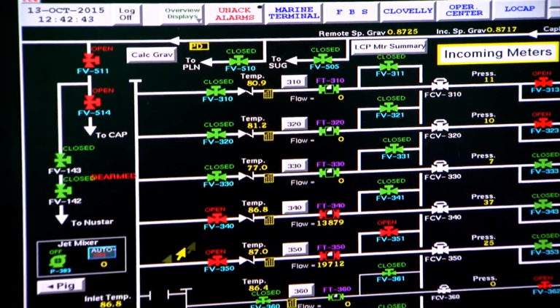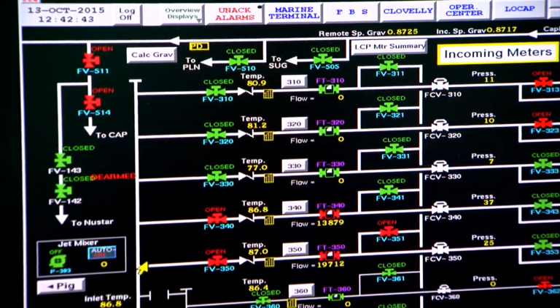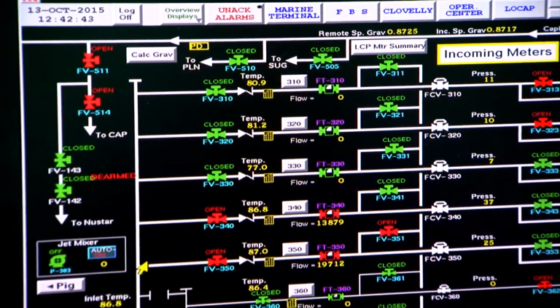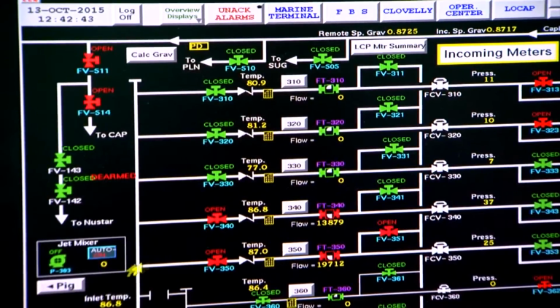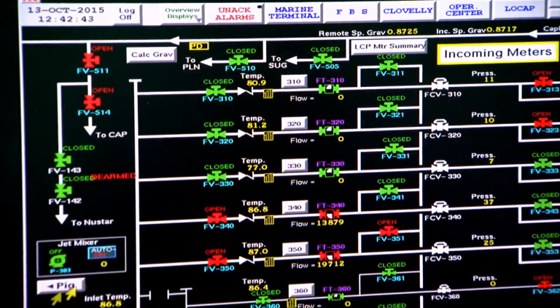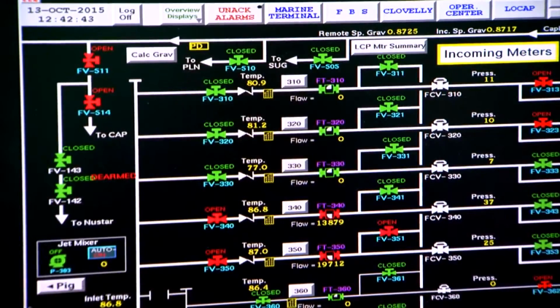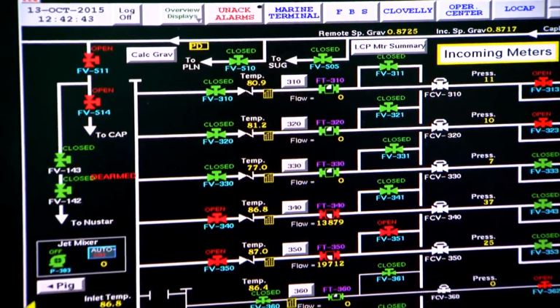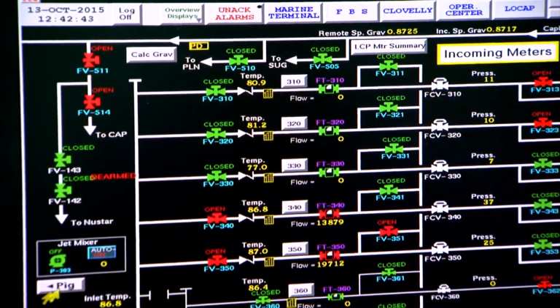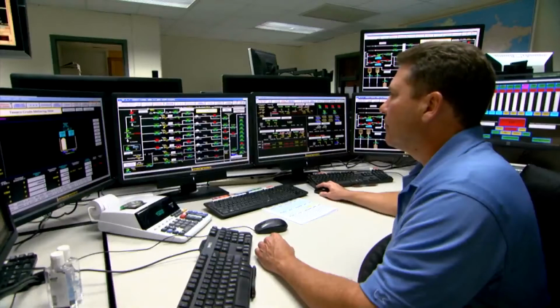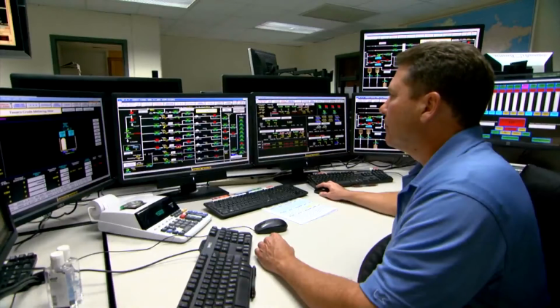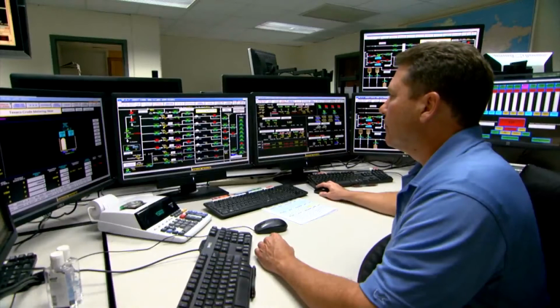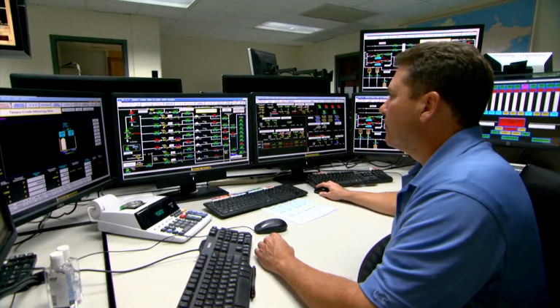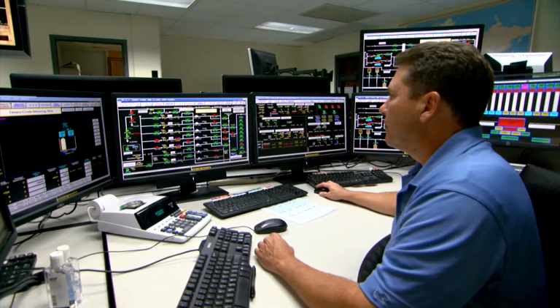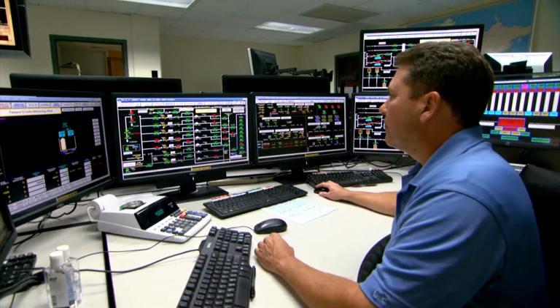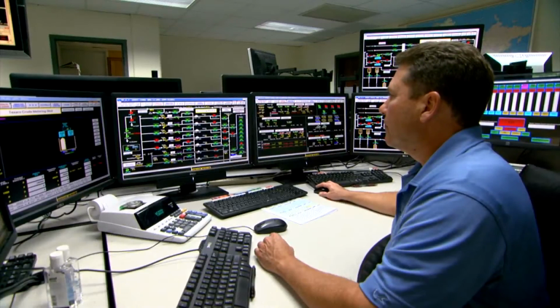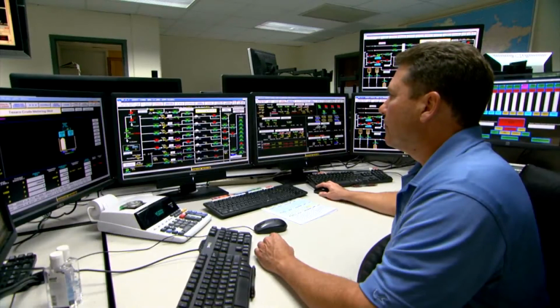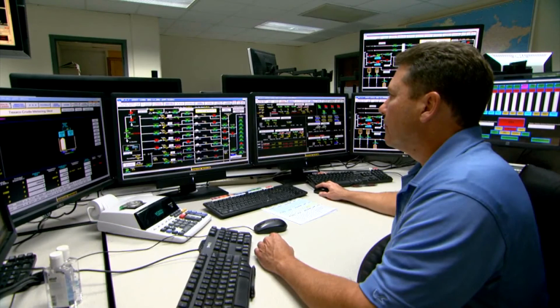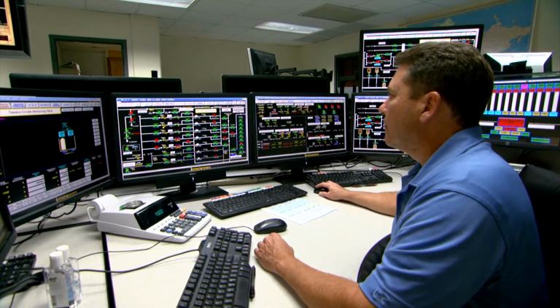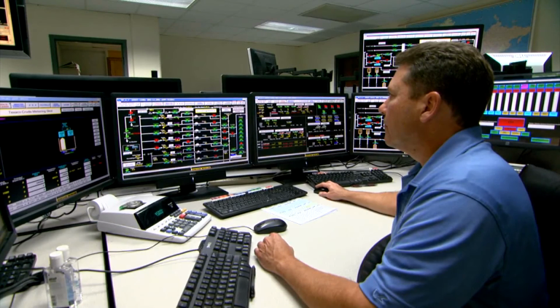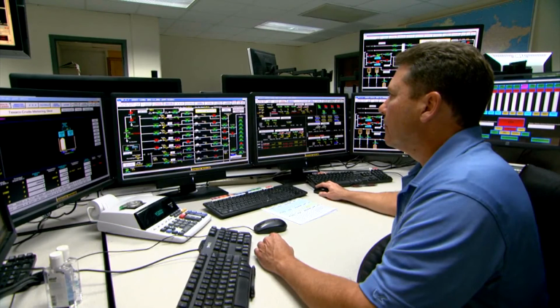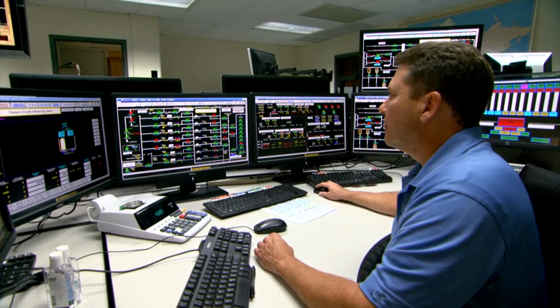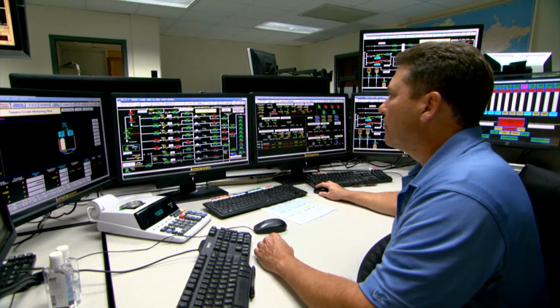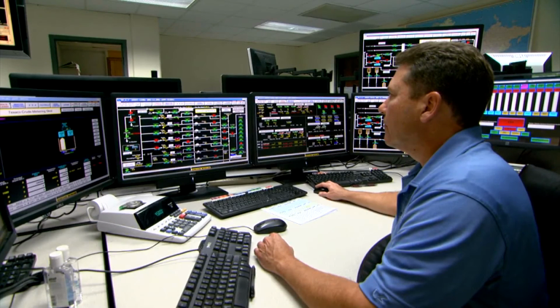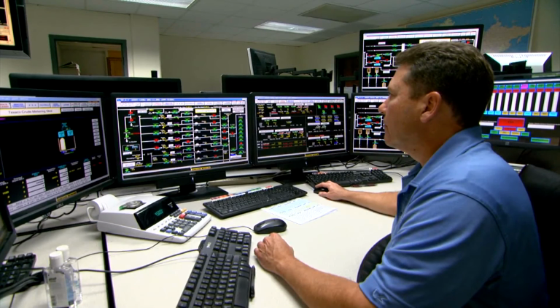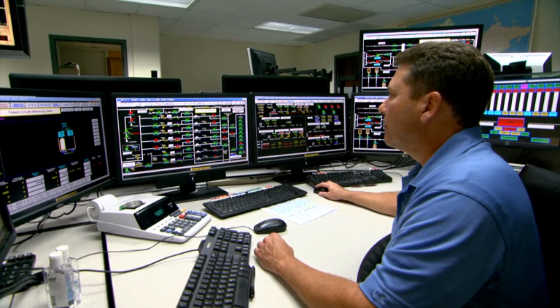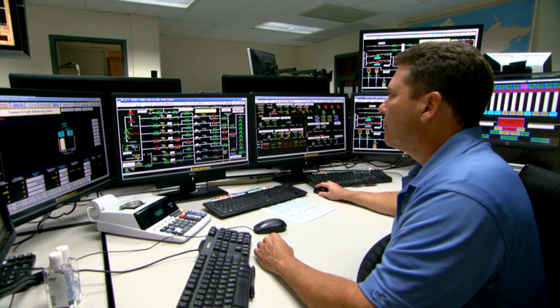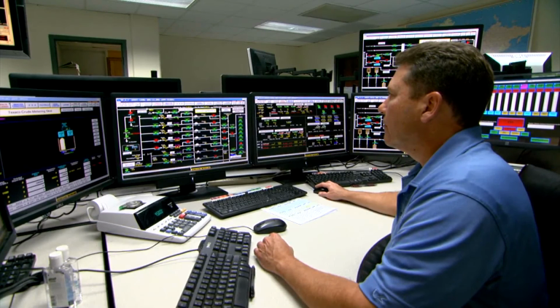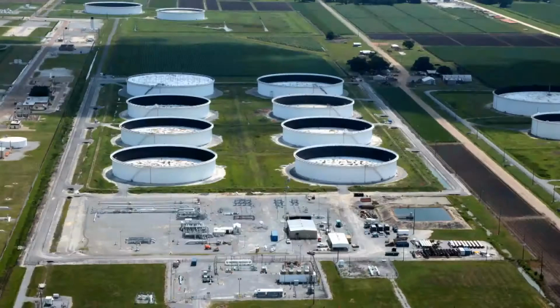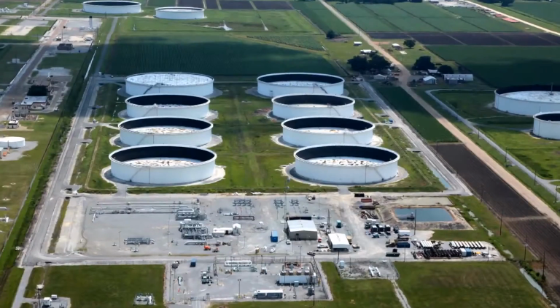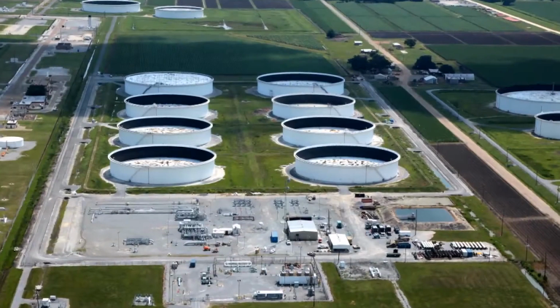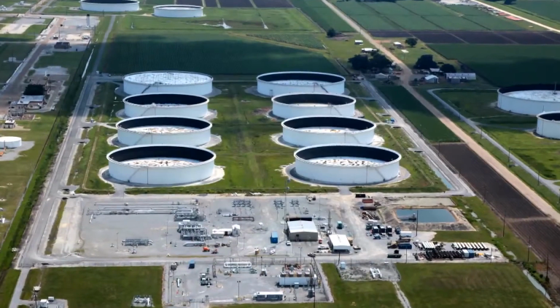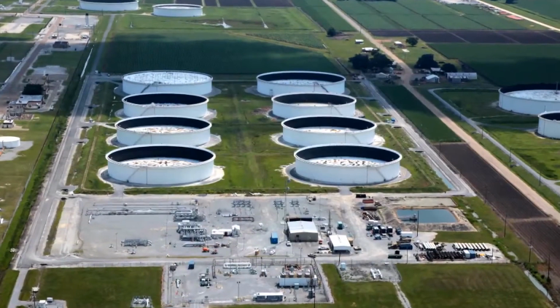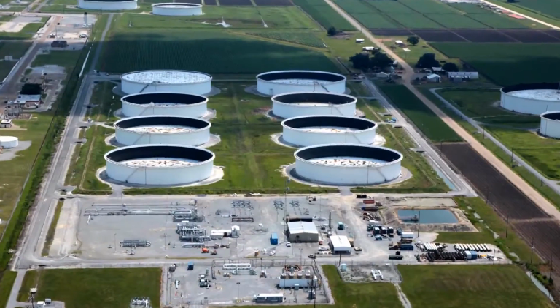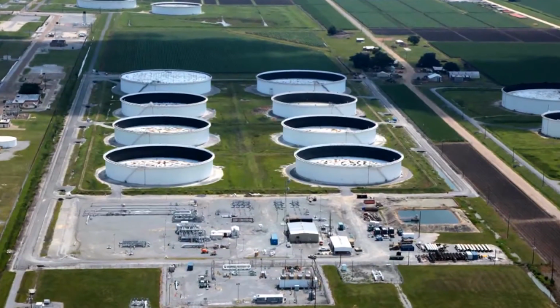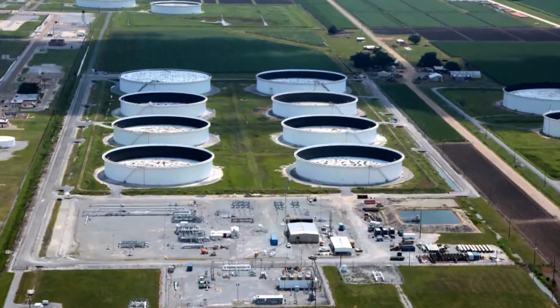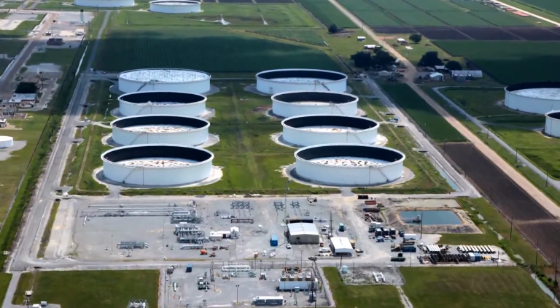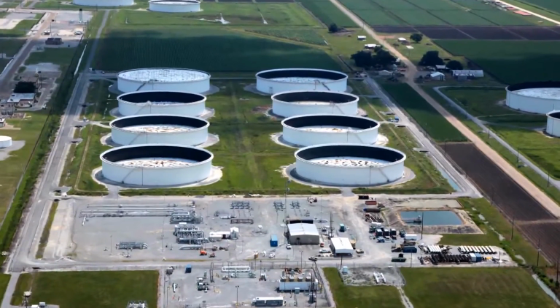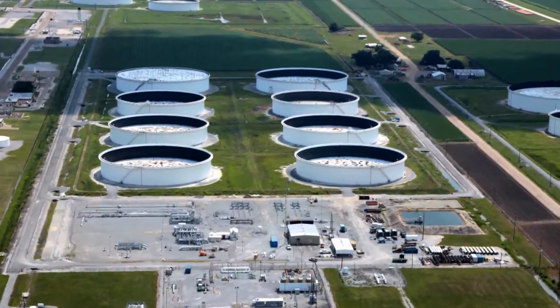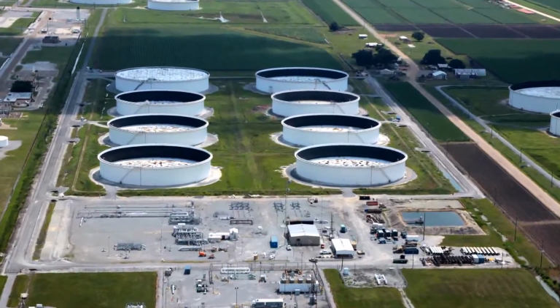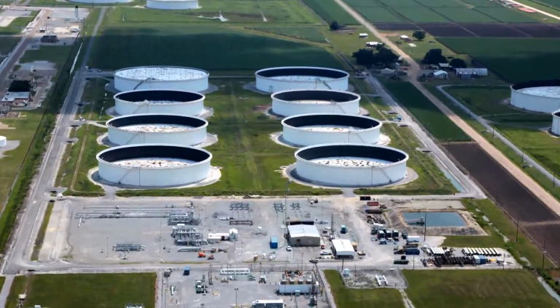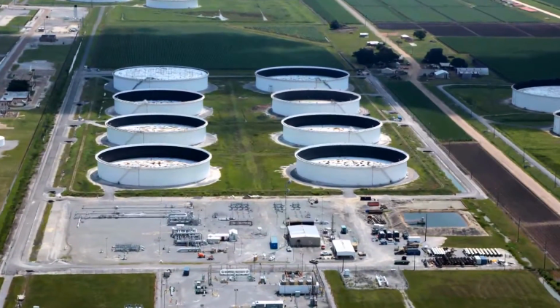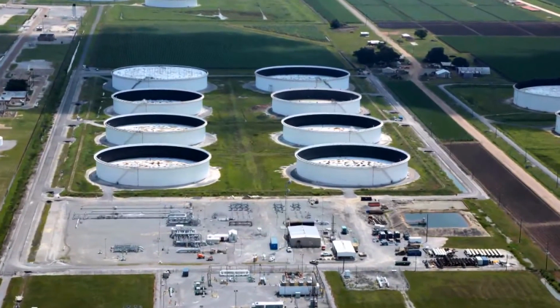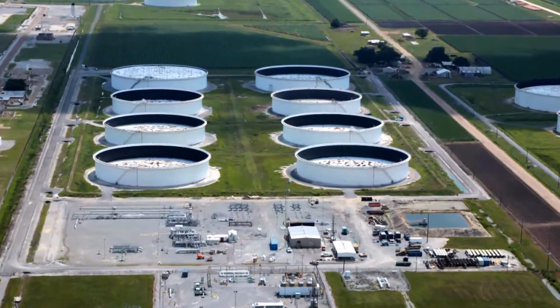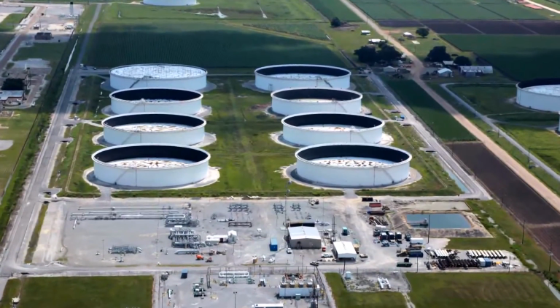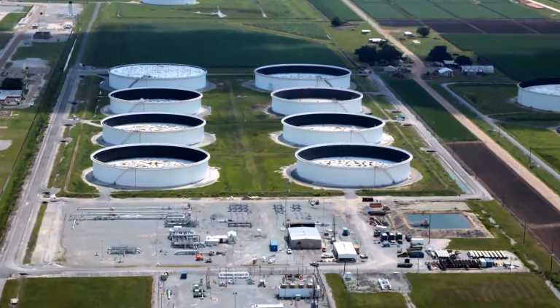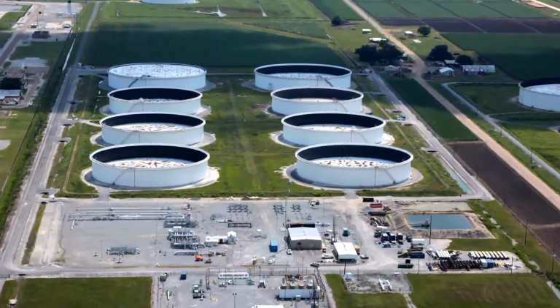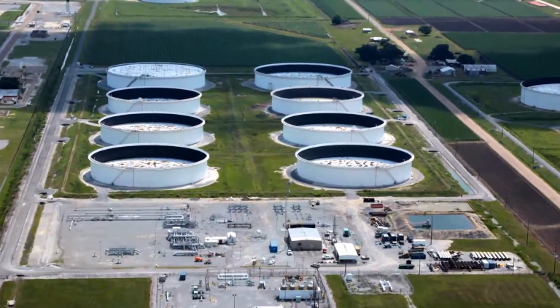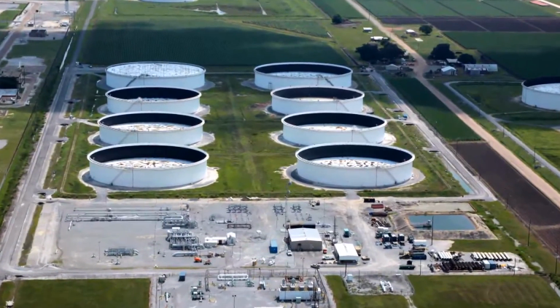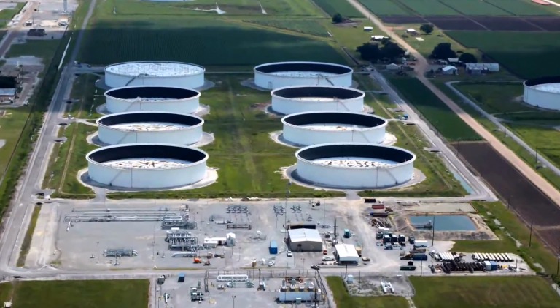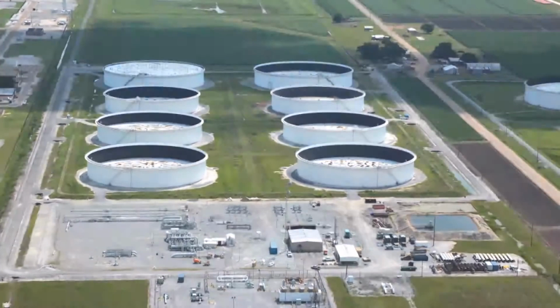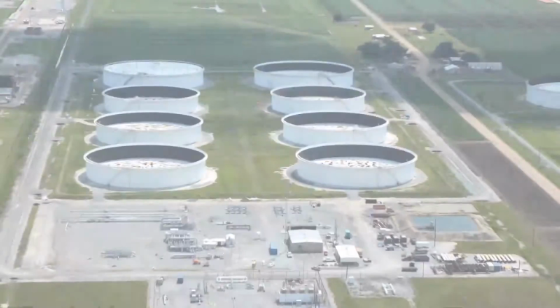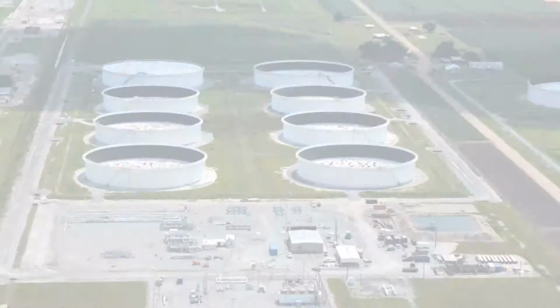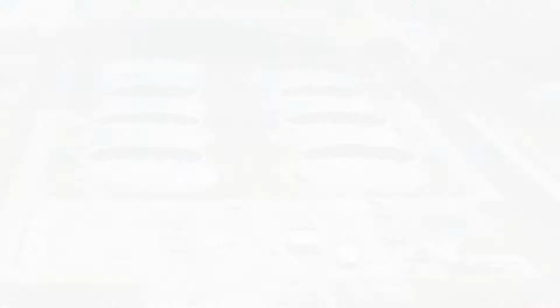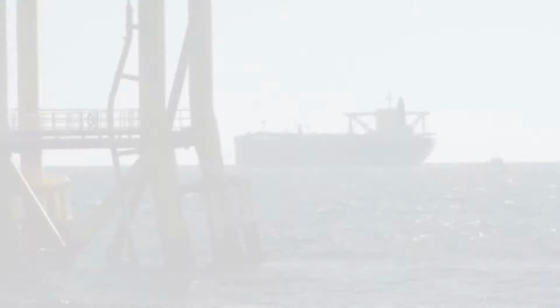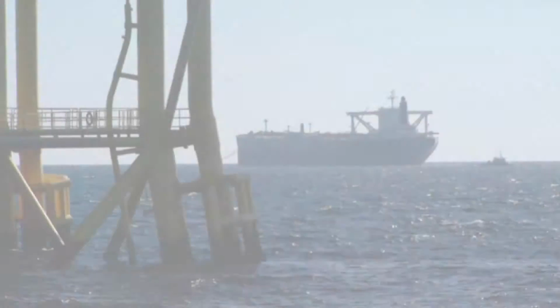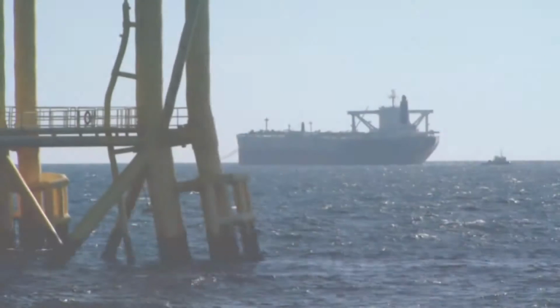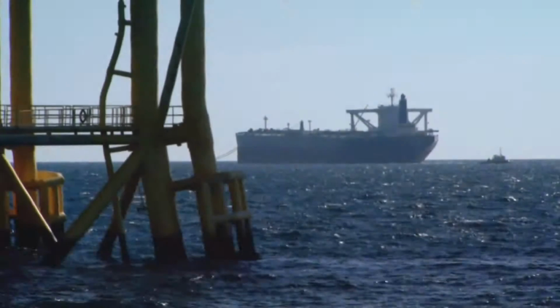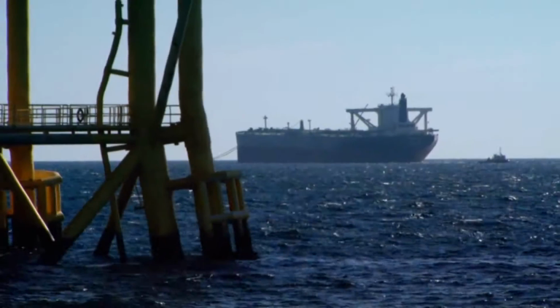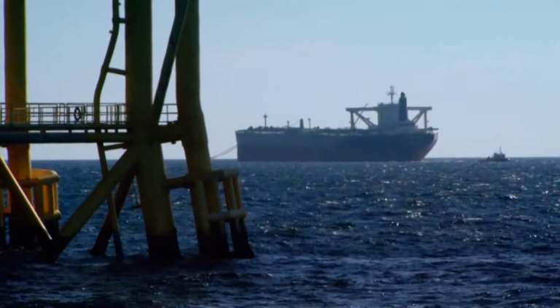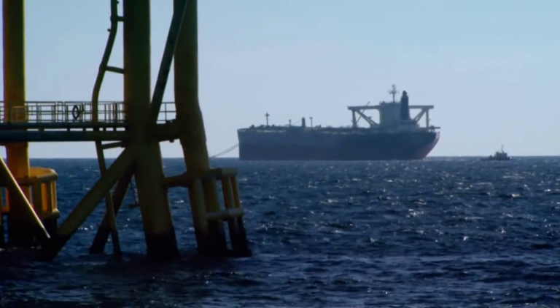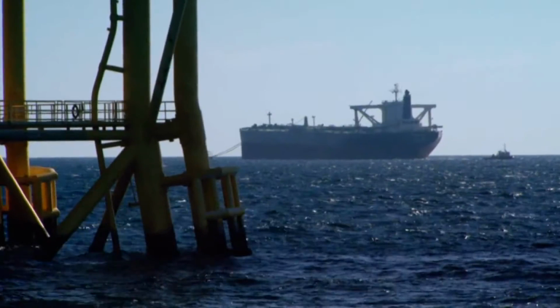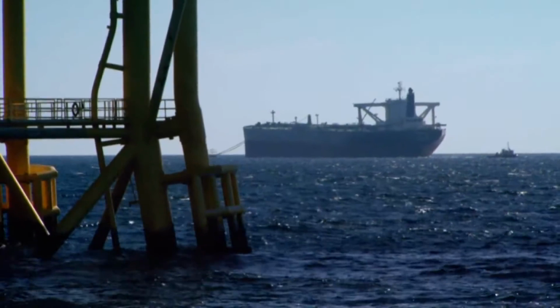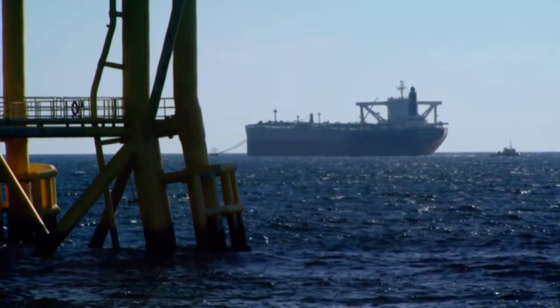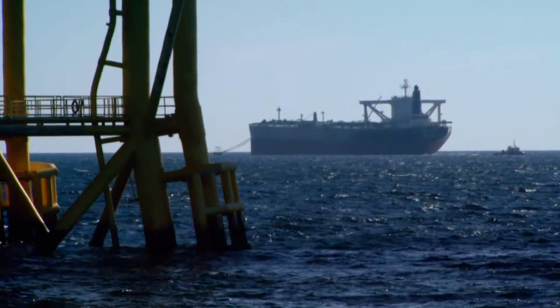LOCAP, which is operated by LOOP, maintains eight storage tanks to support the Mississippi River Refinery Complex.